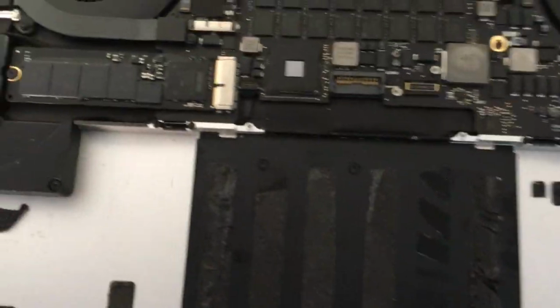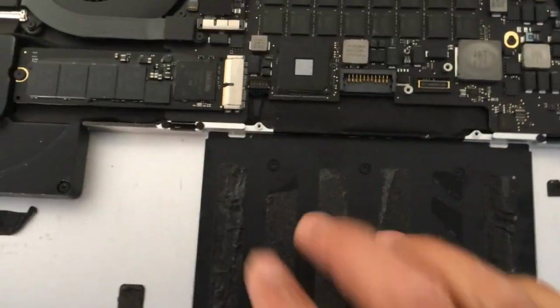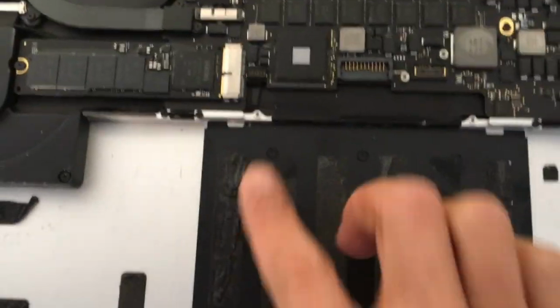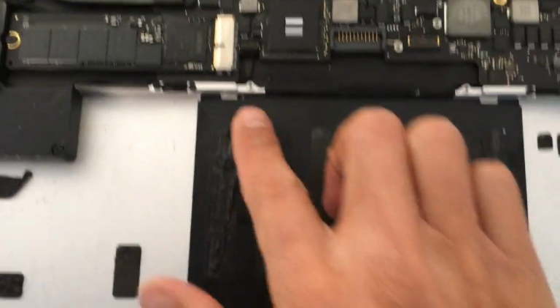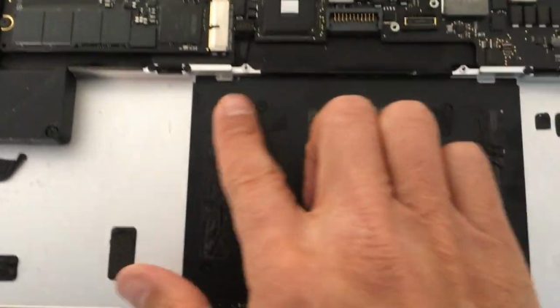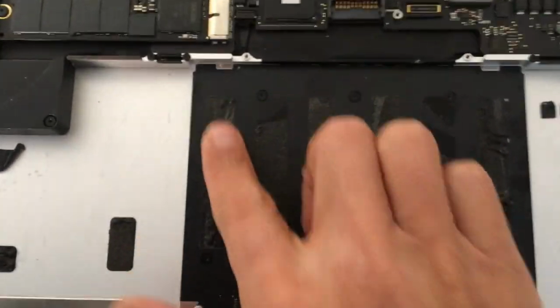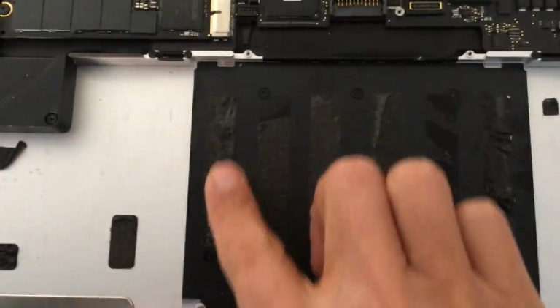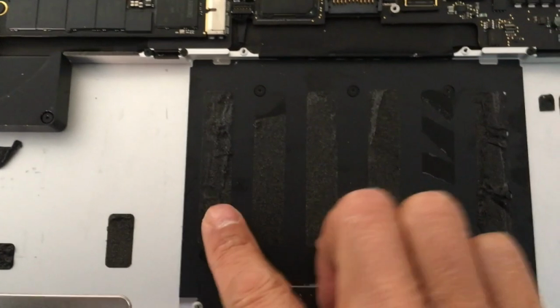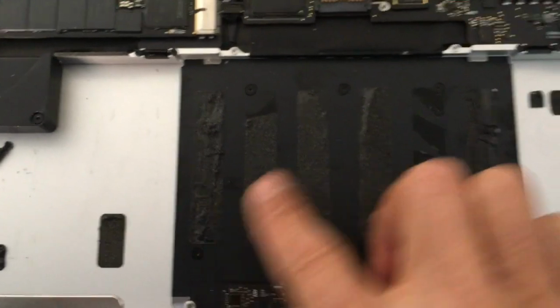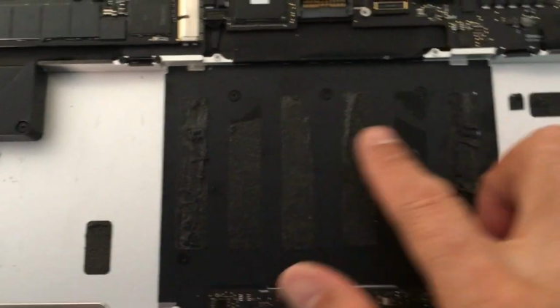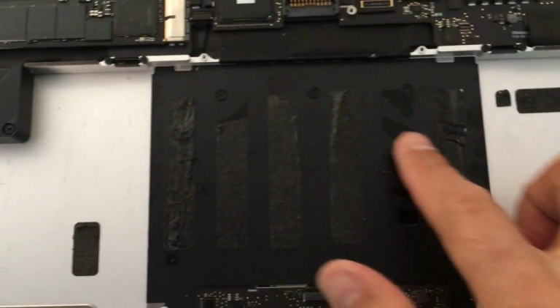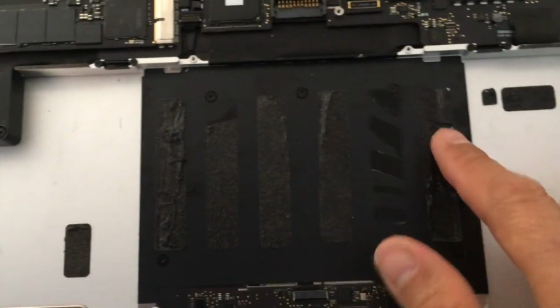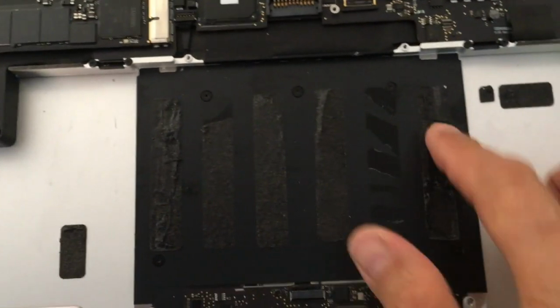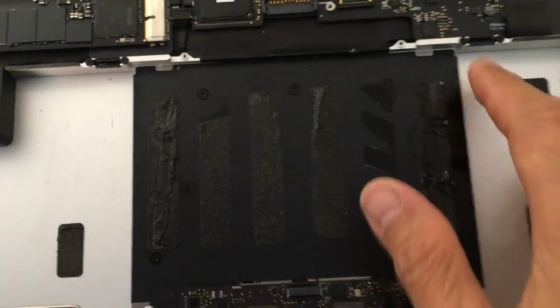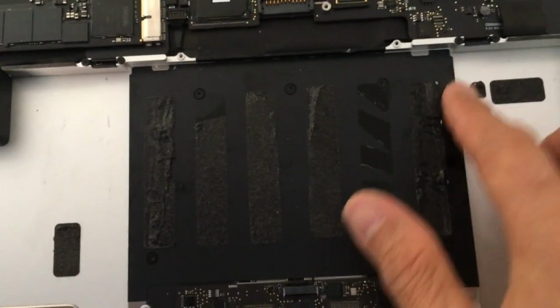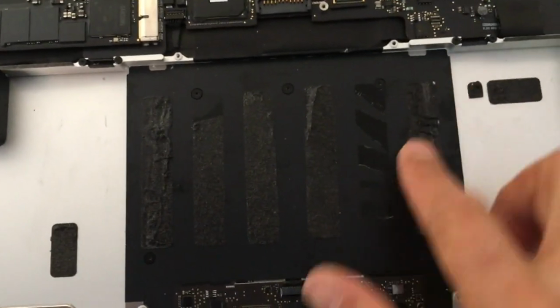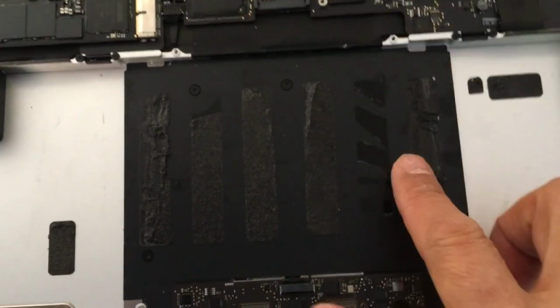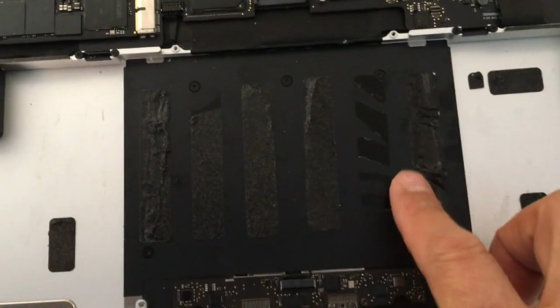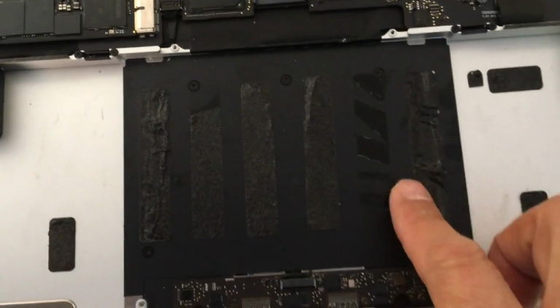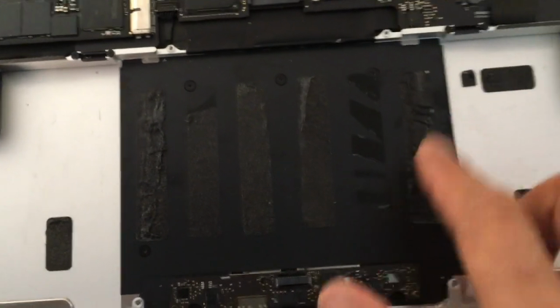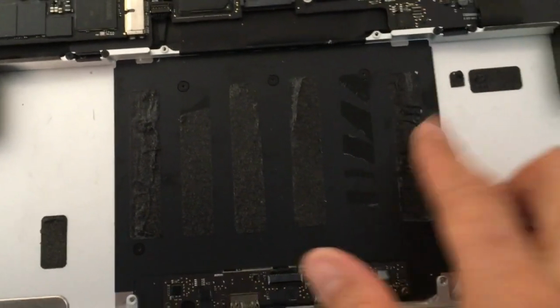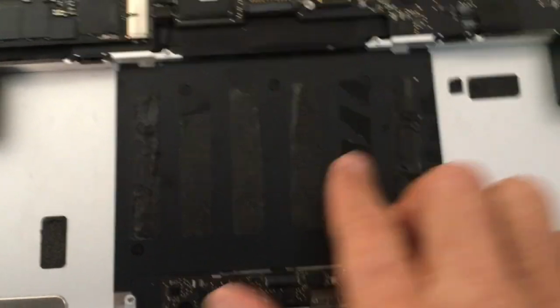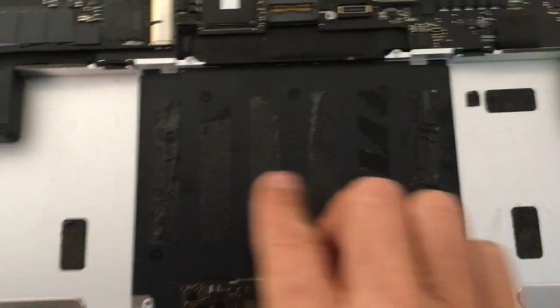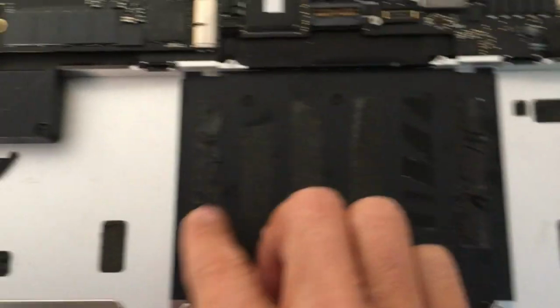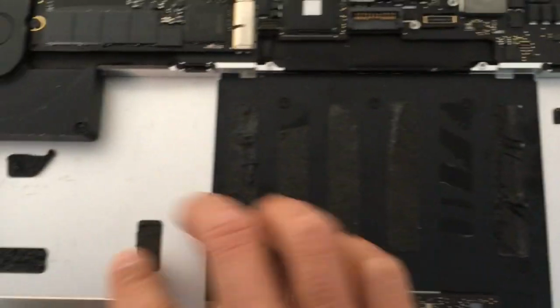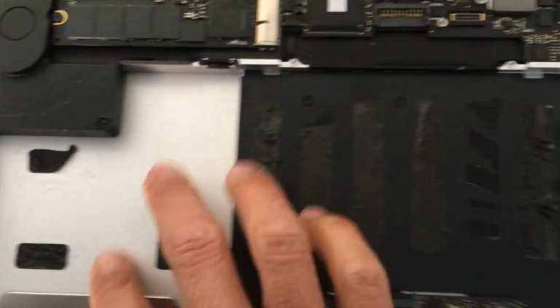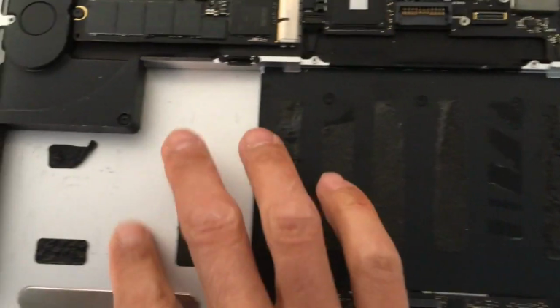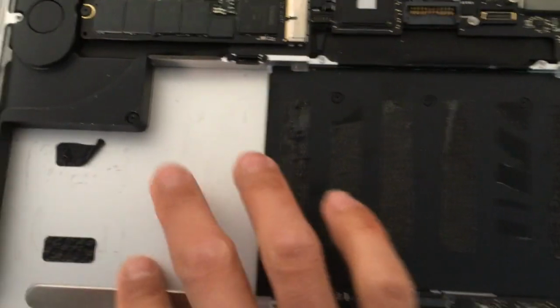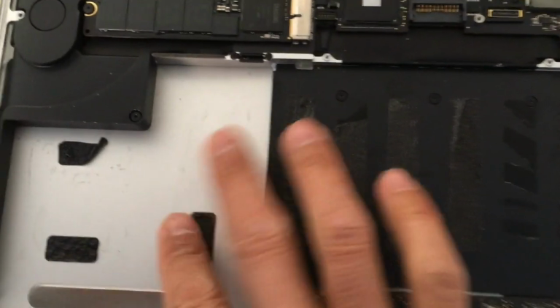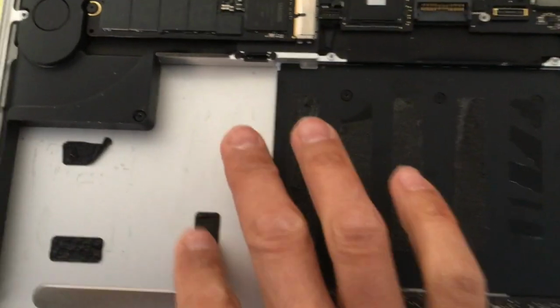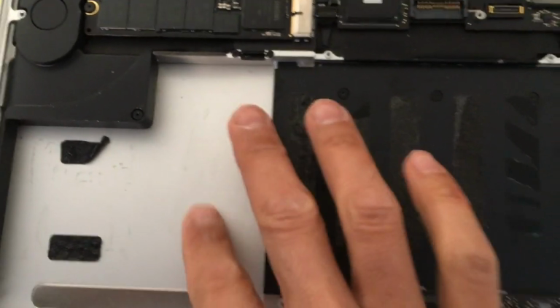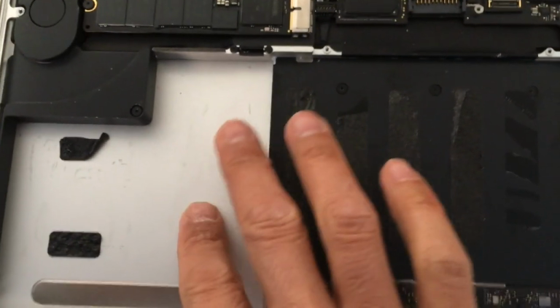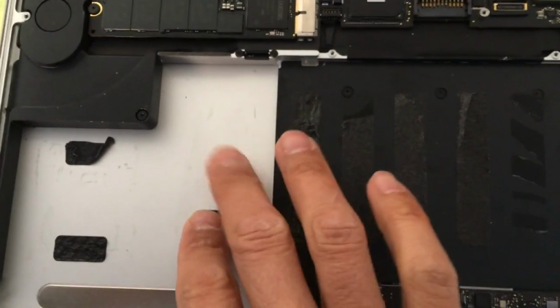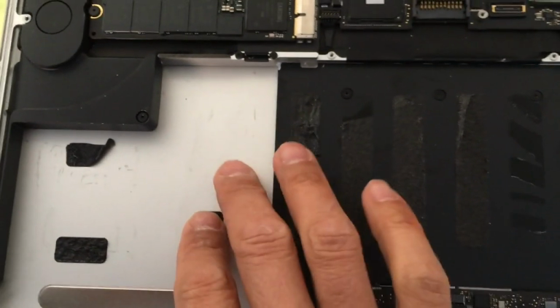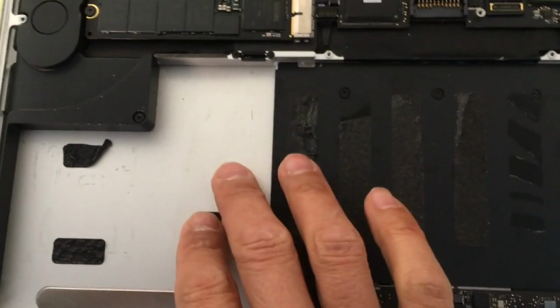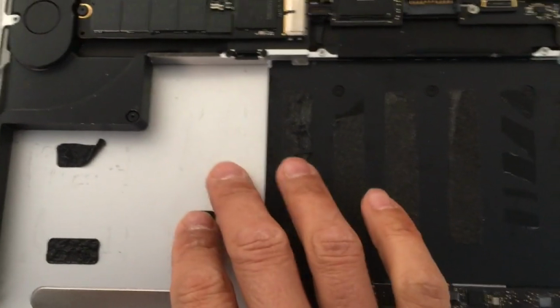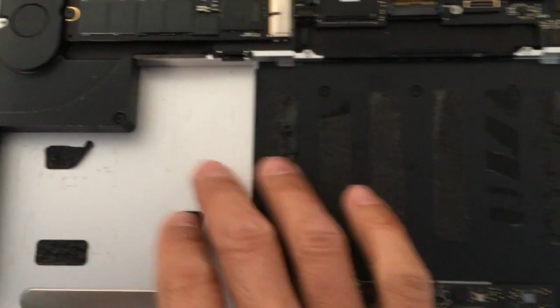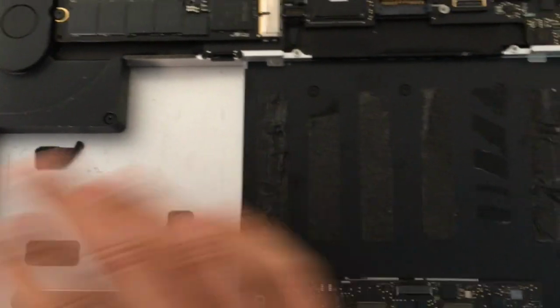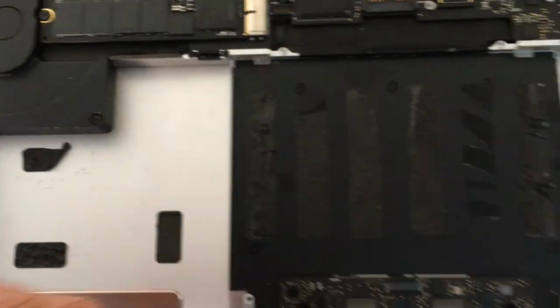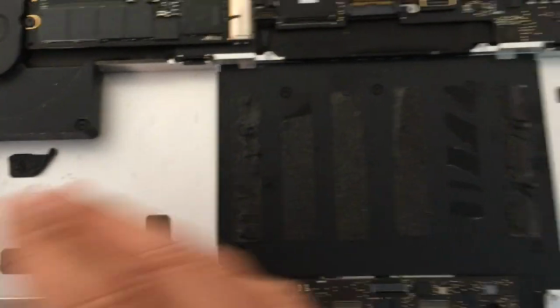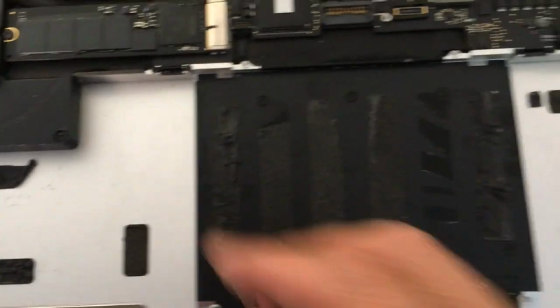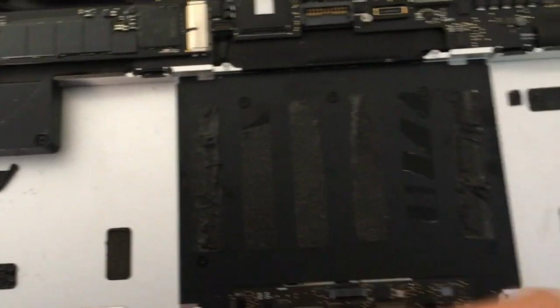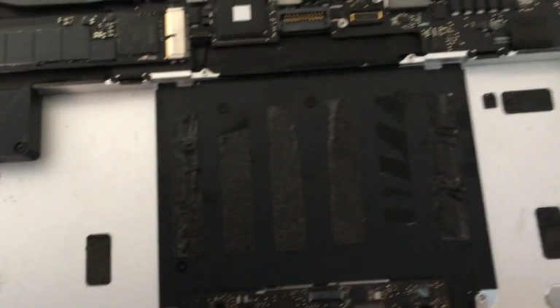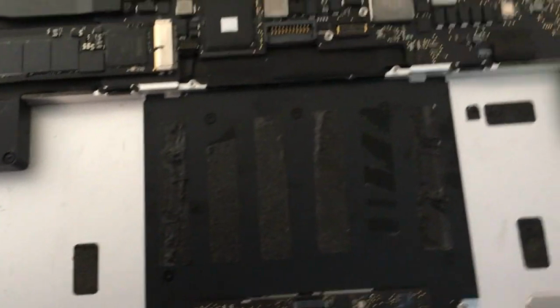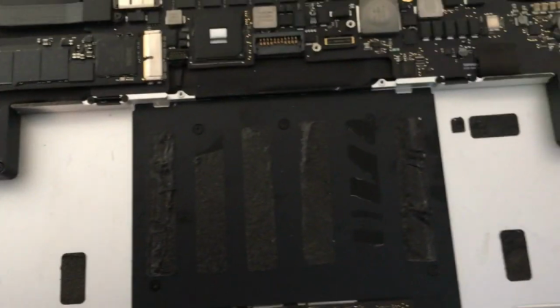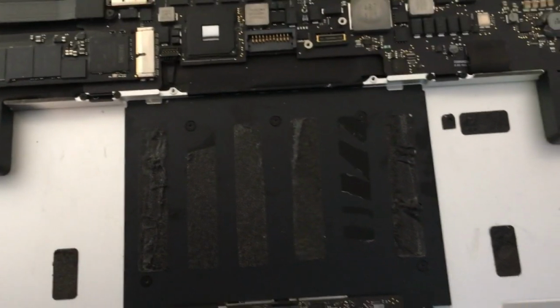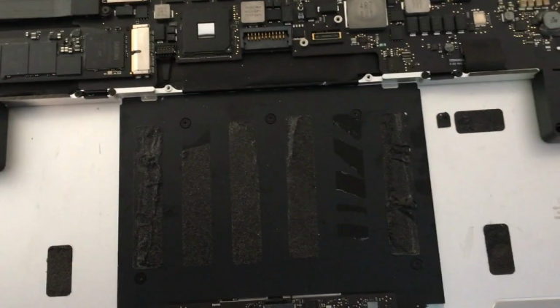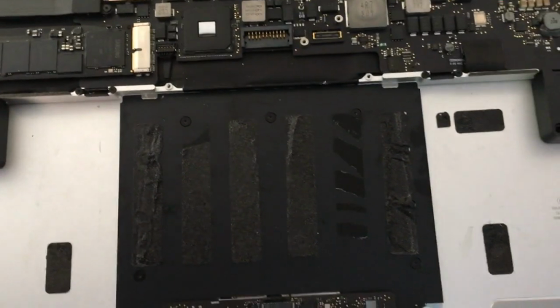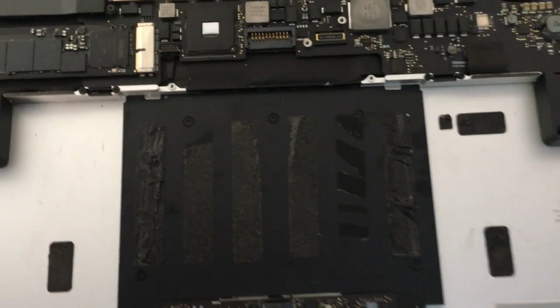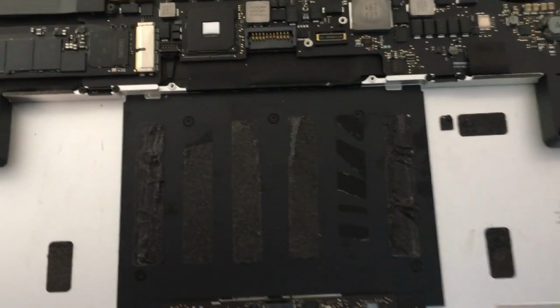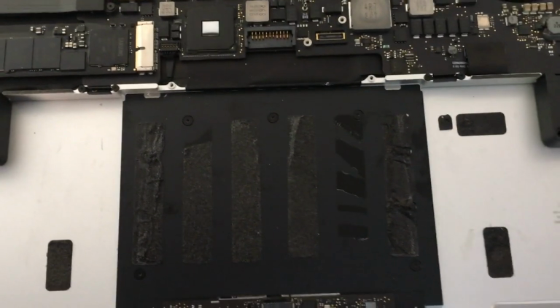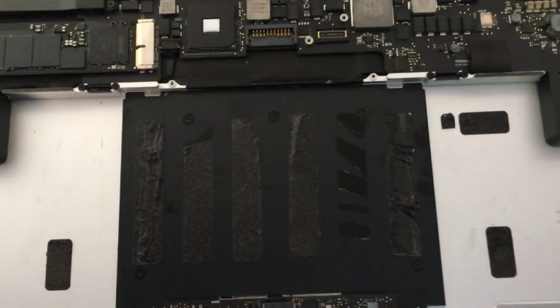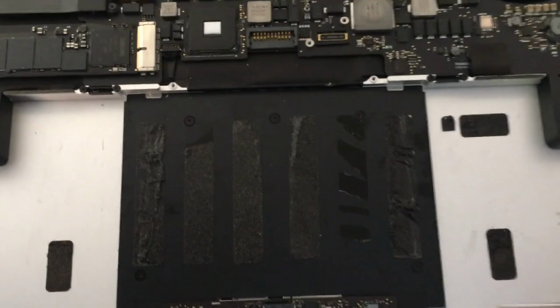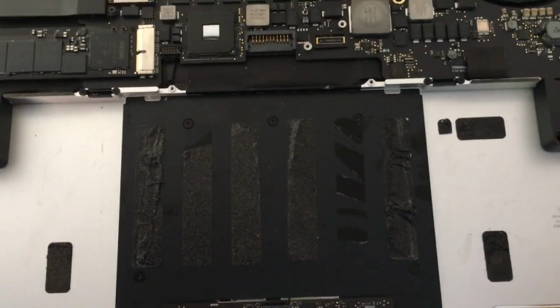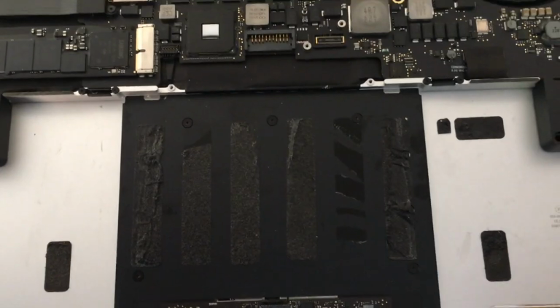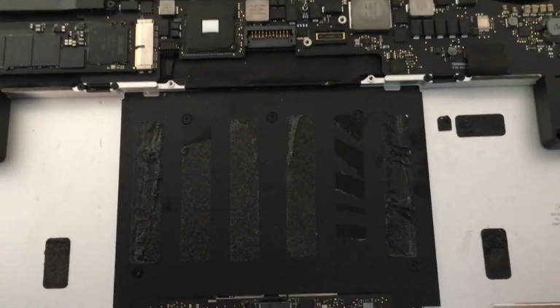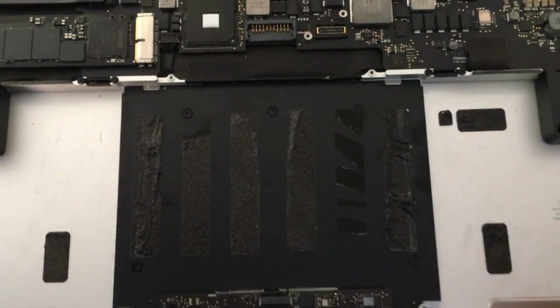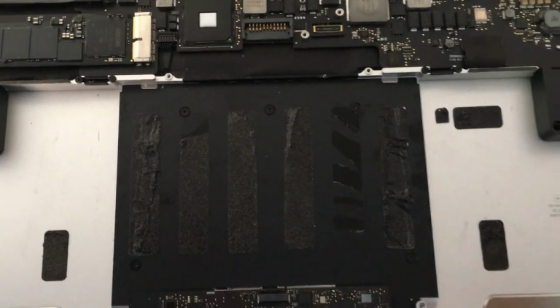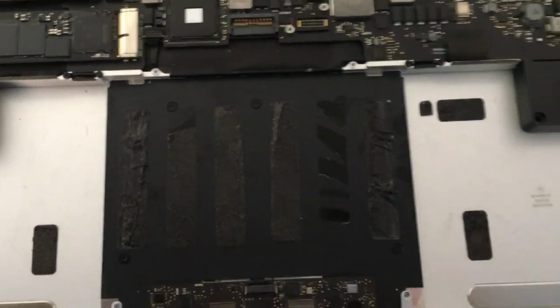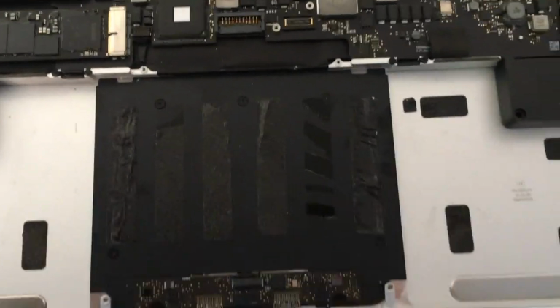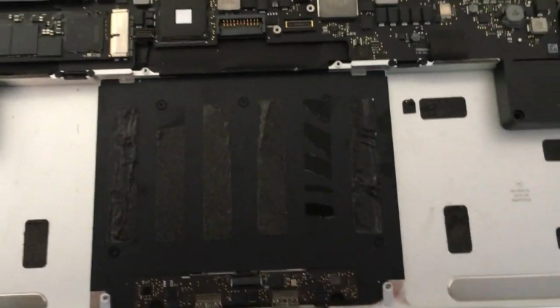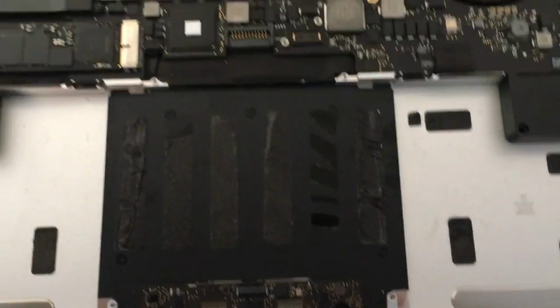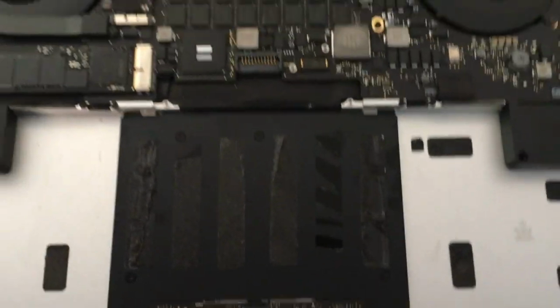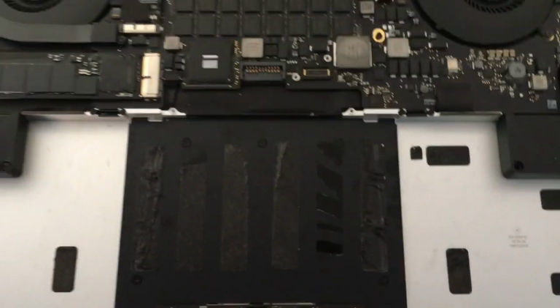Now all we have to do is clean this all up, get rid of all this adhesive, slap the new battery in, and we should be good to go. Hope this helps.